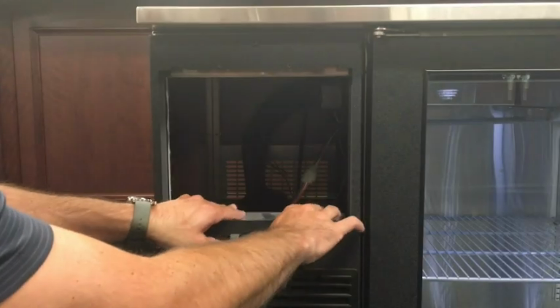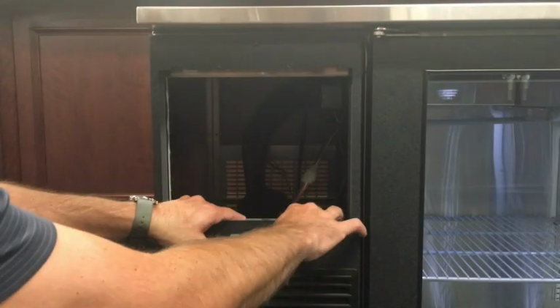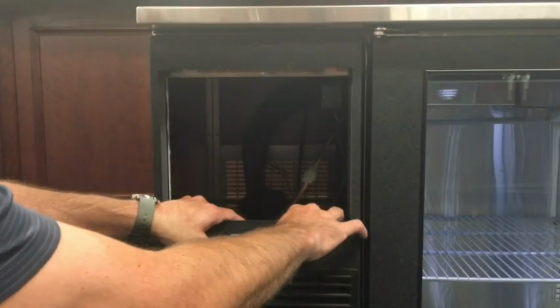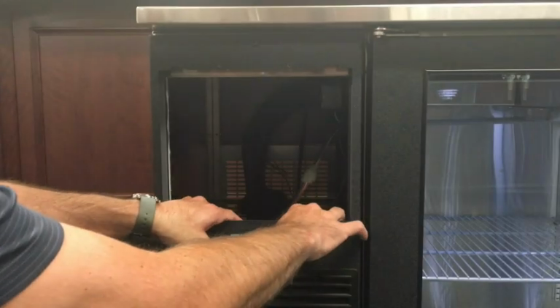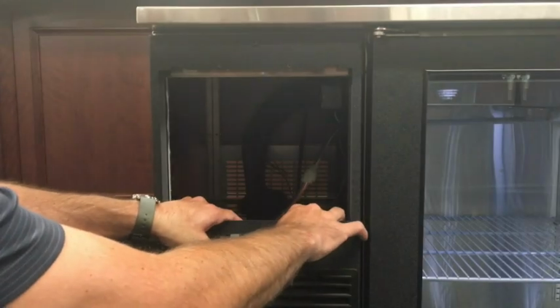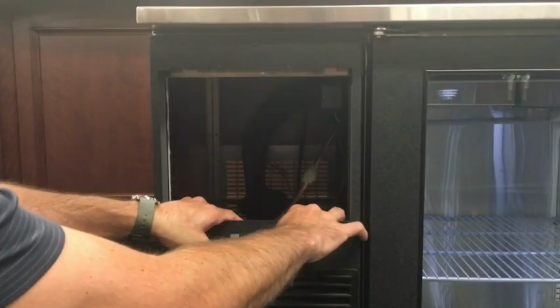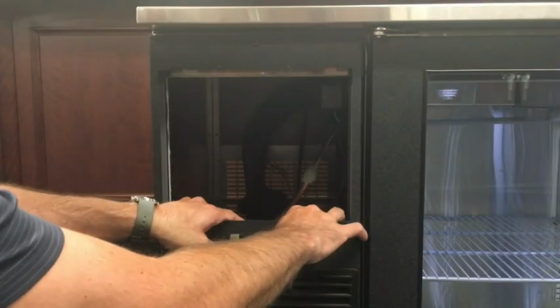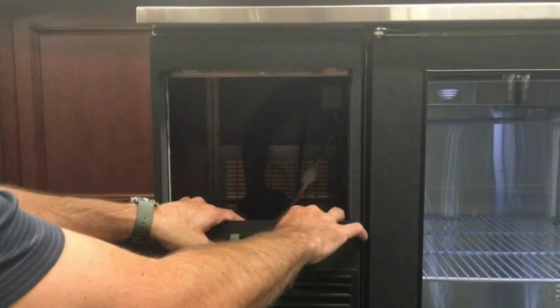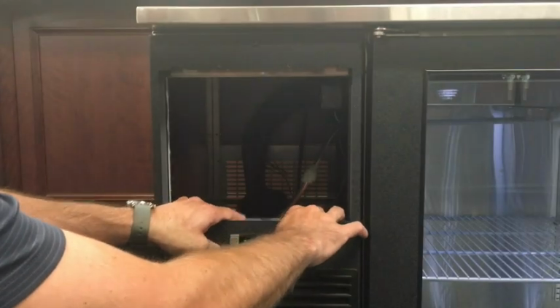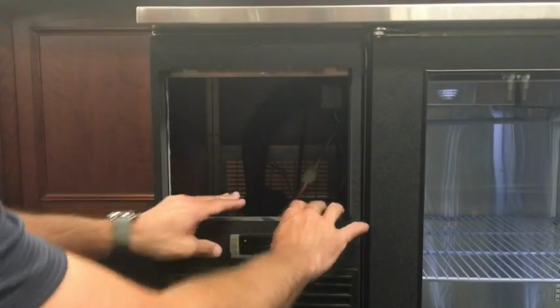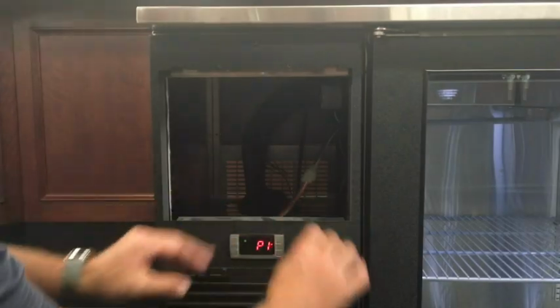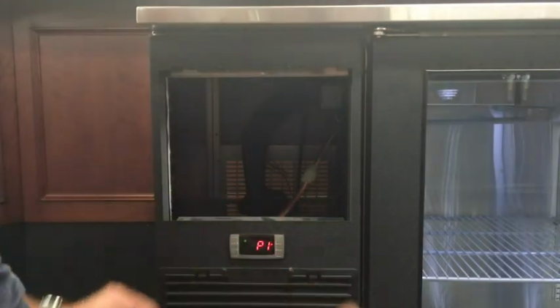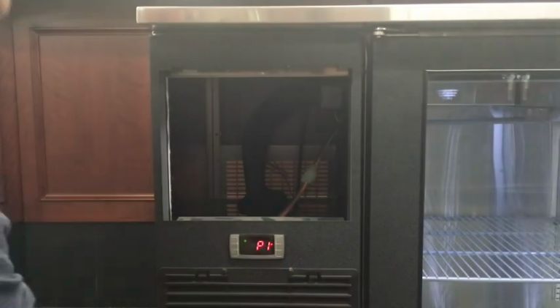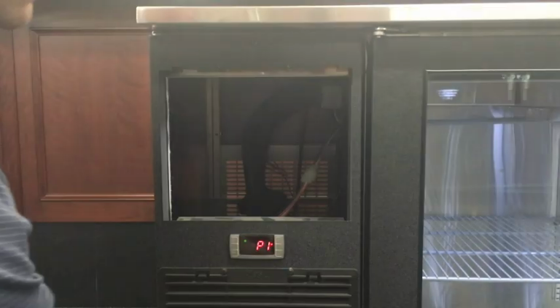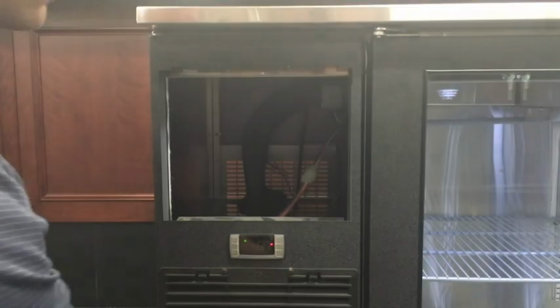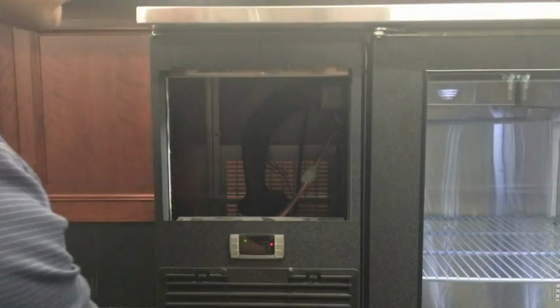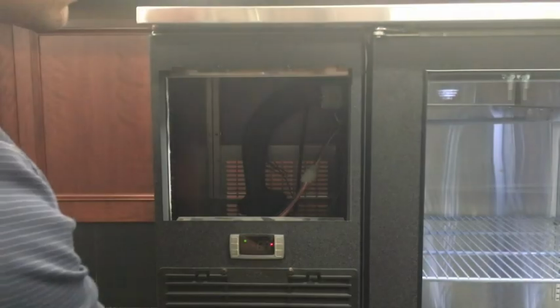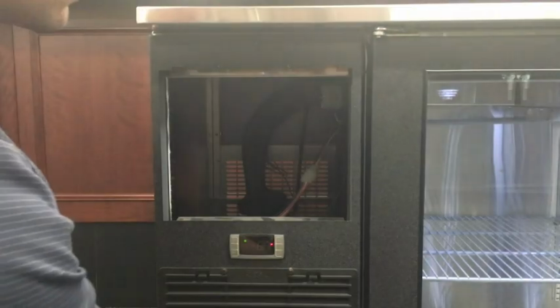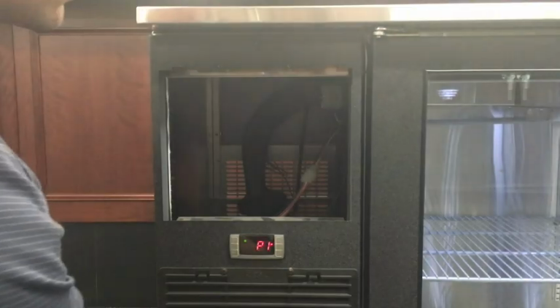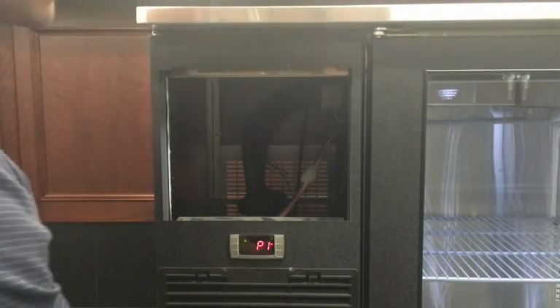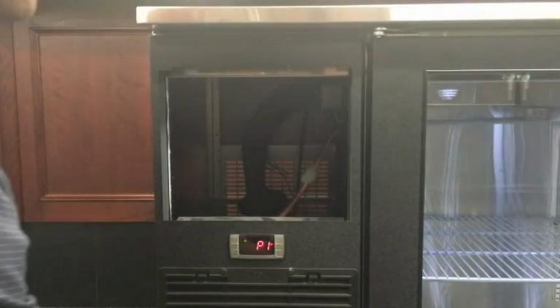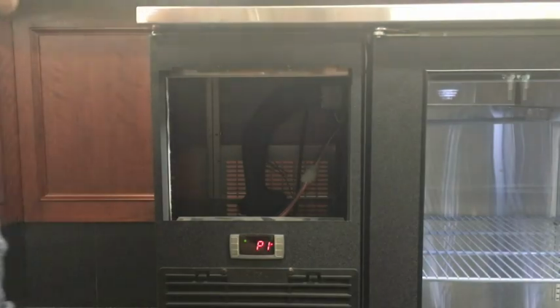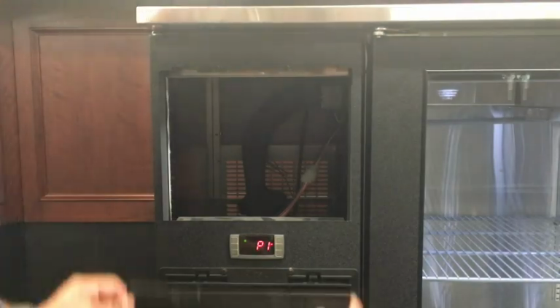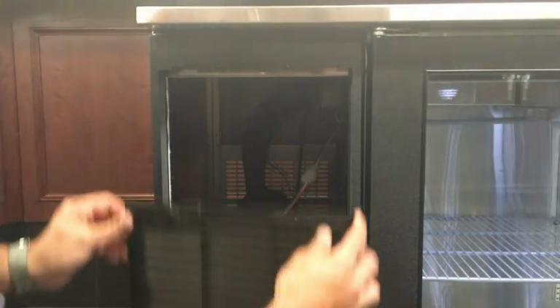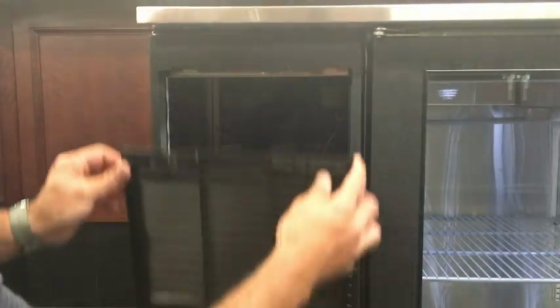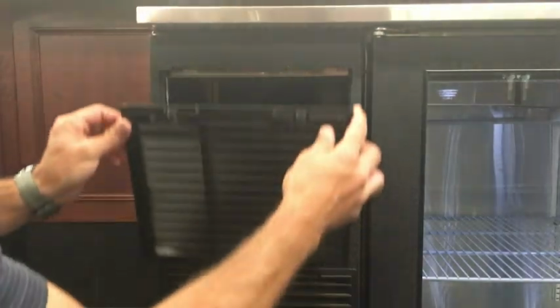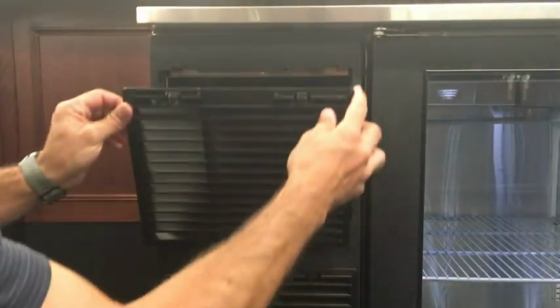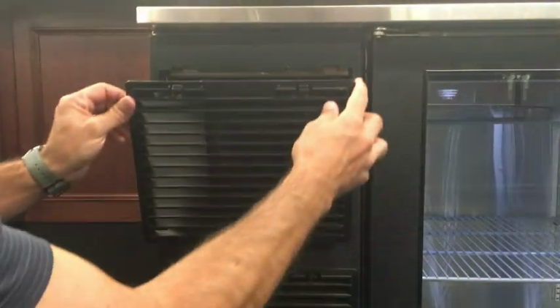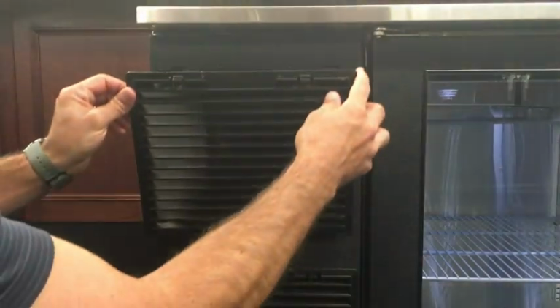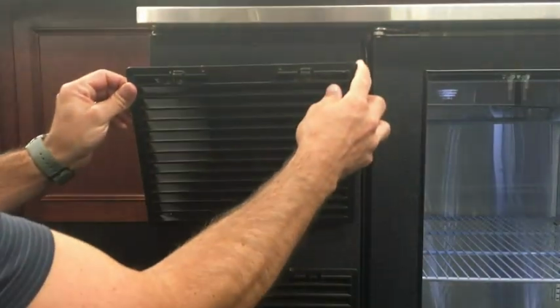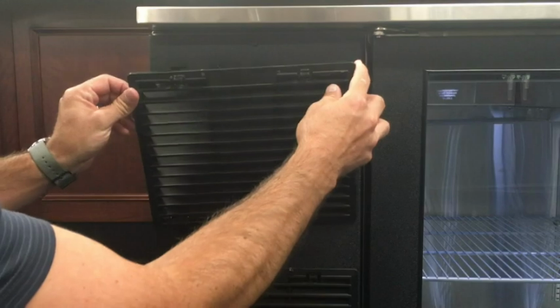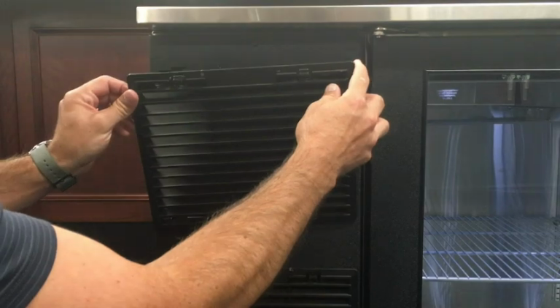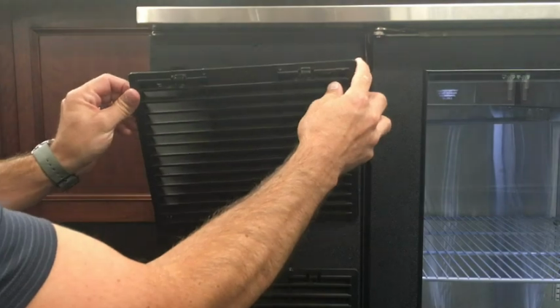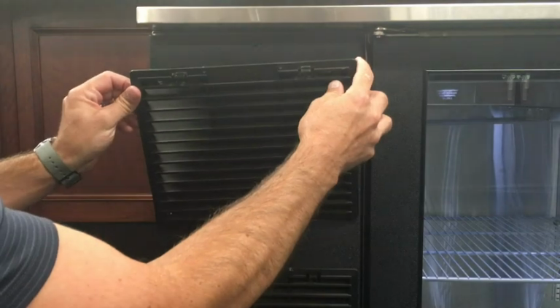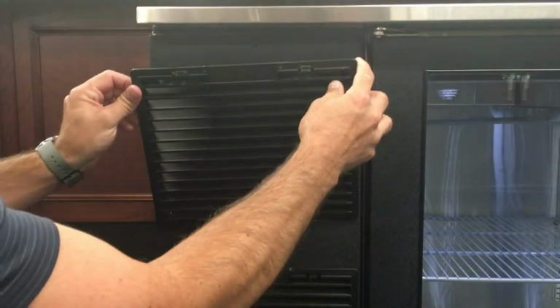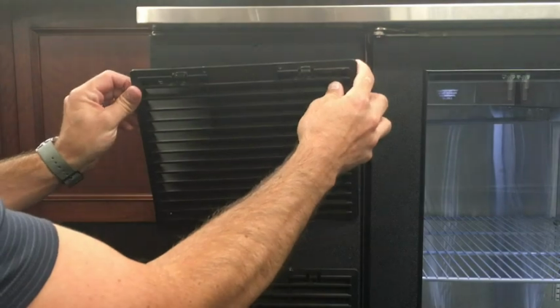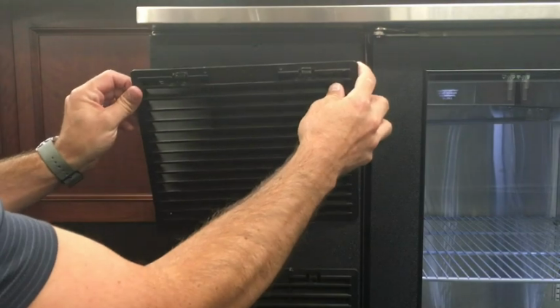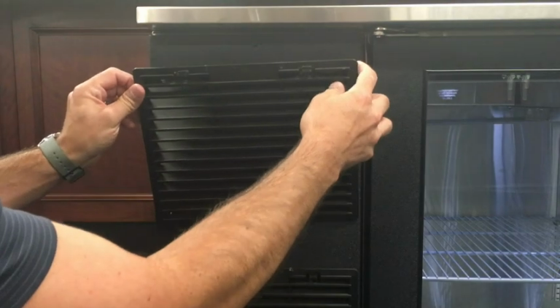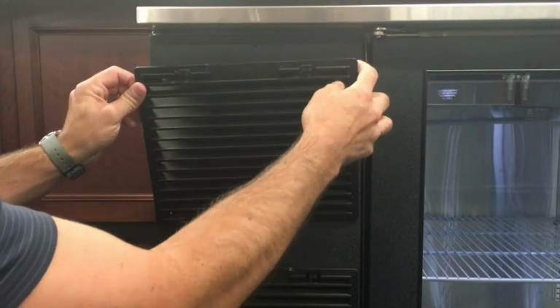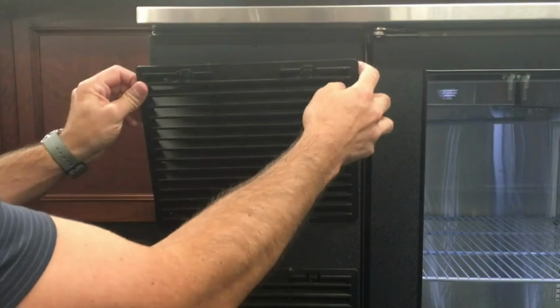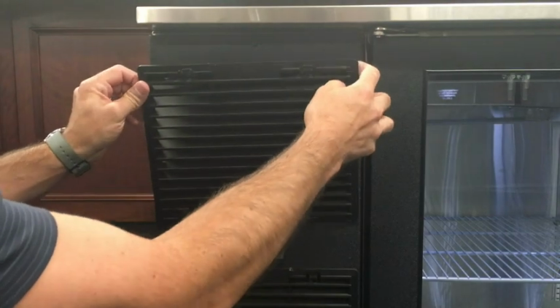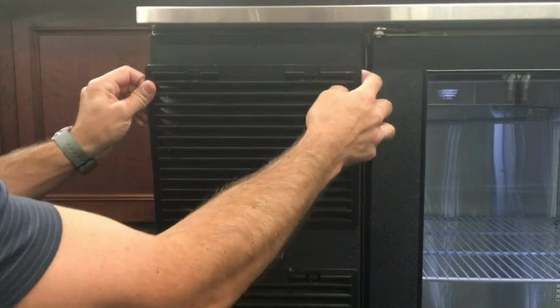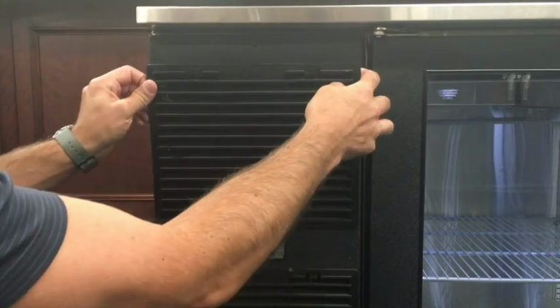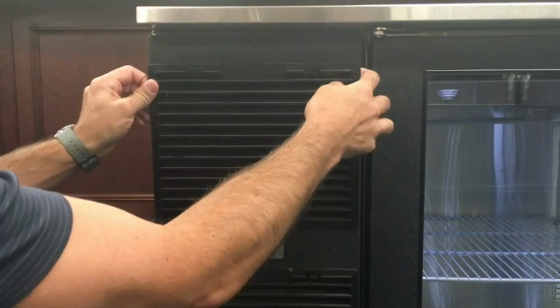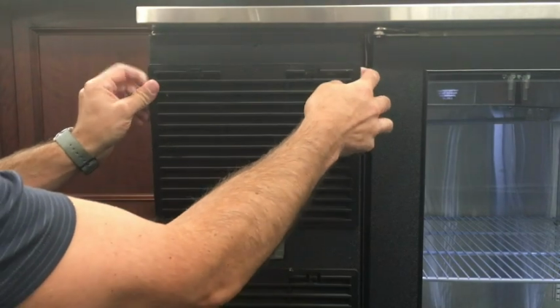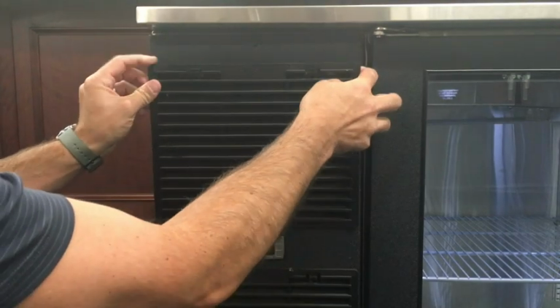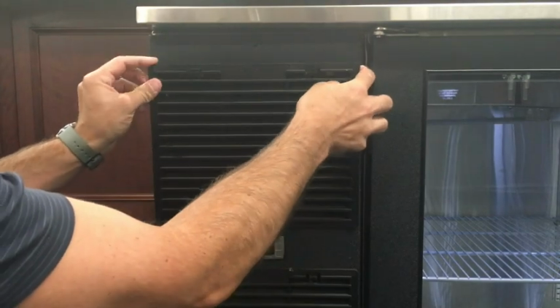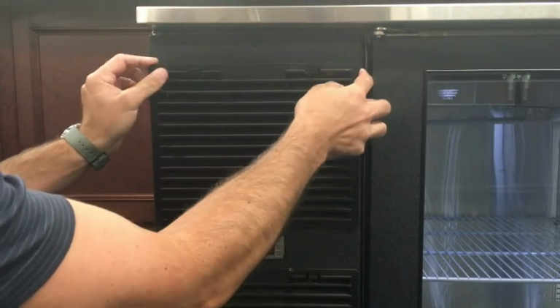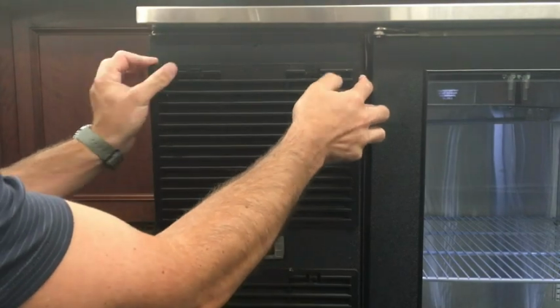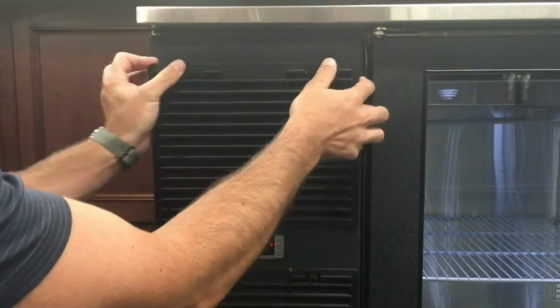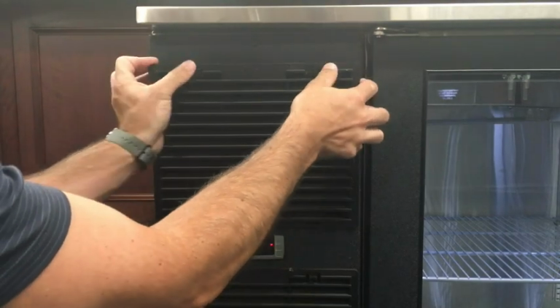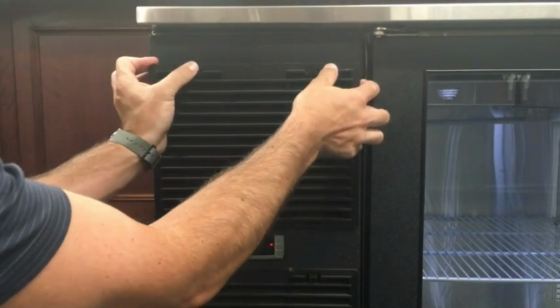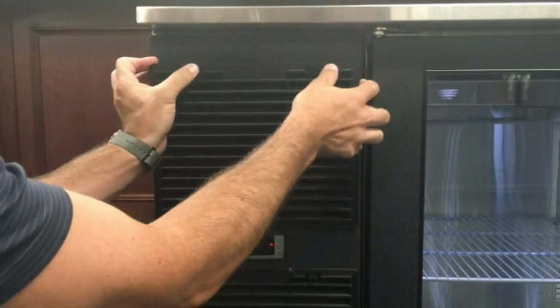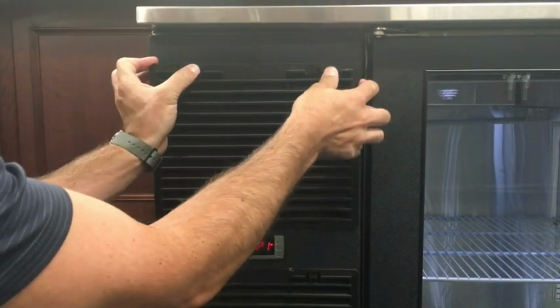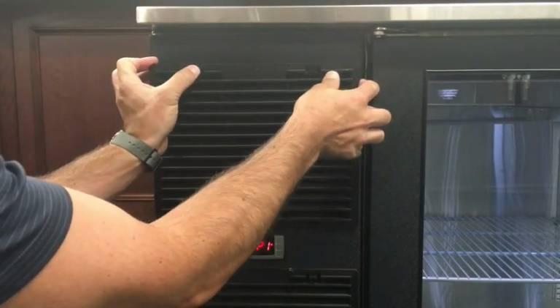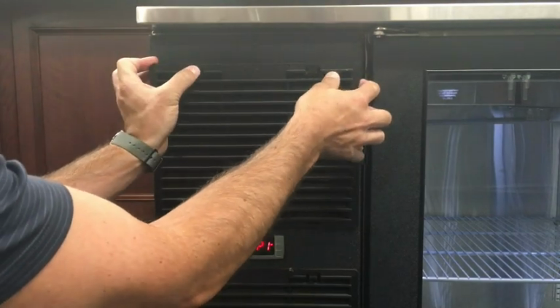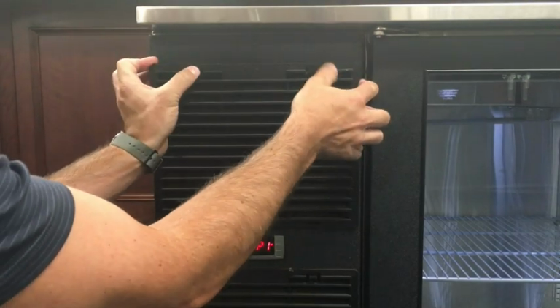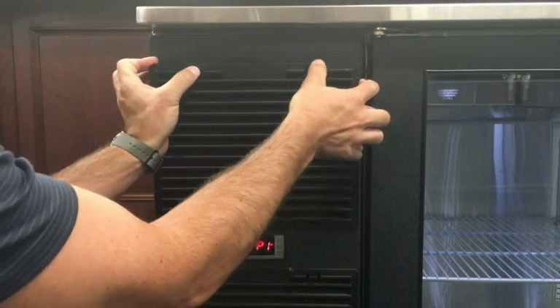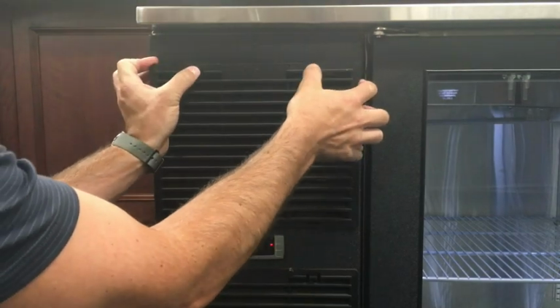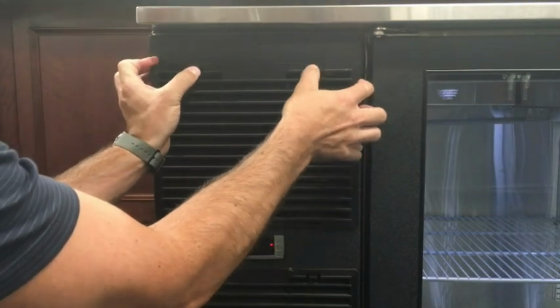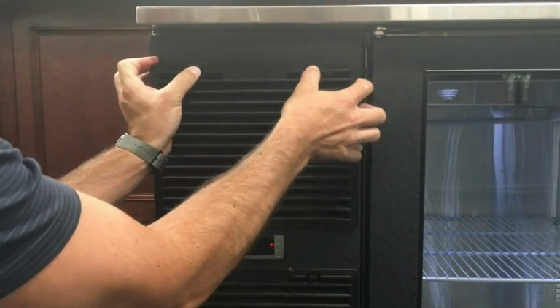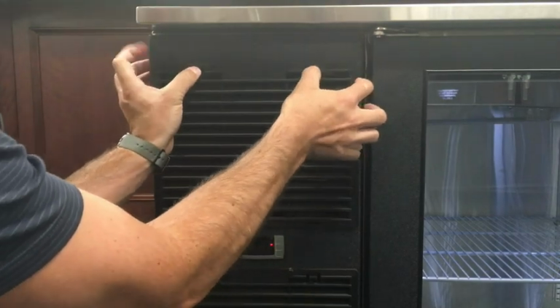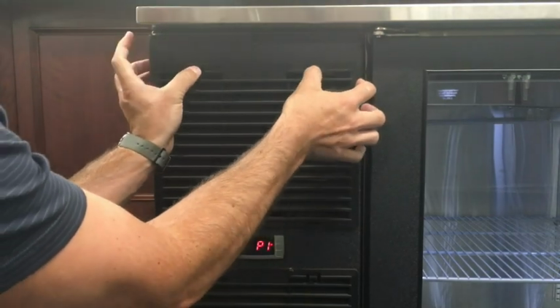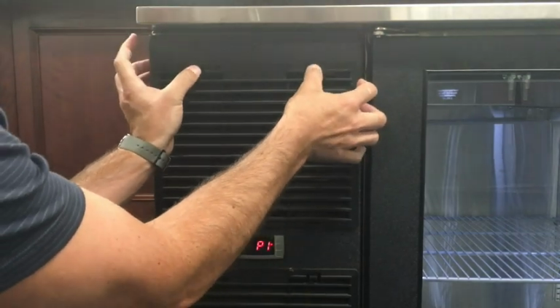If P1 continues to flash, the probe will need to be checked for proper resistance and may need to be replaced.